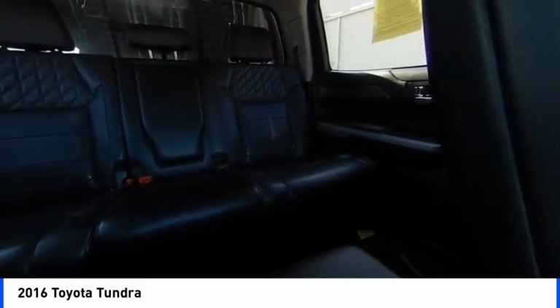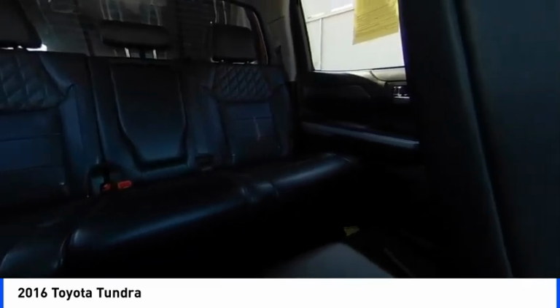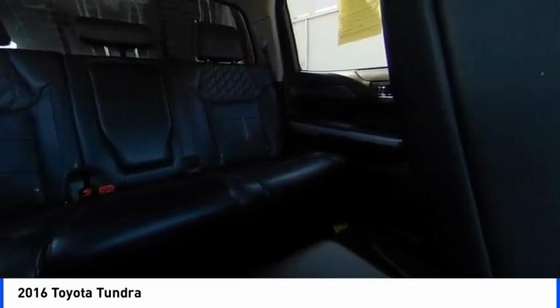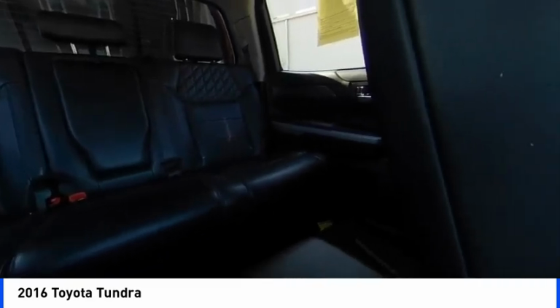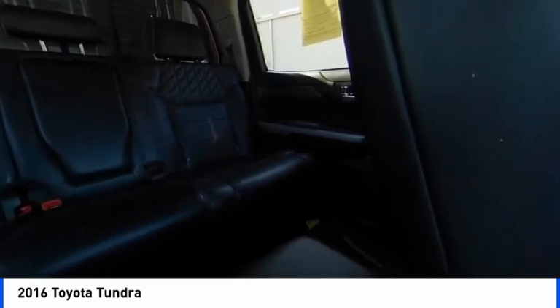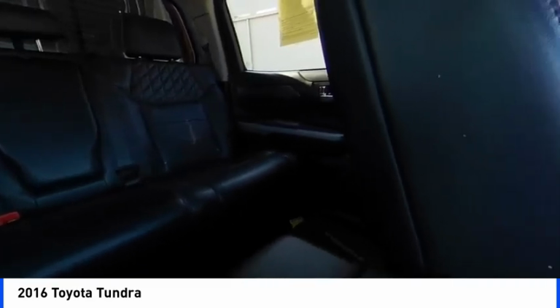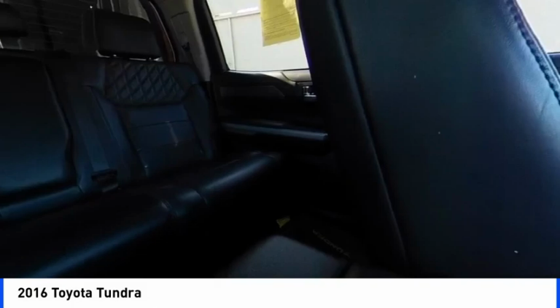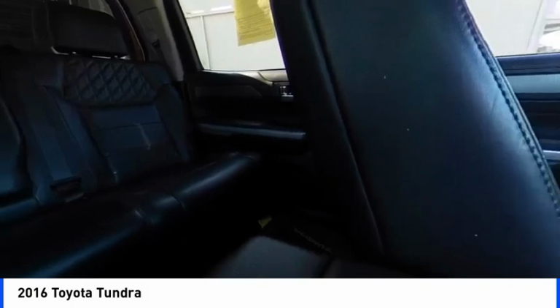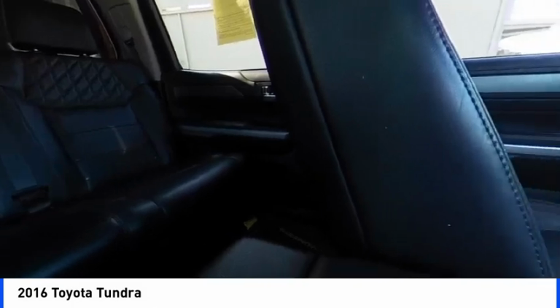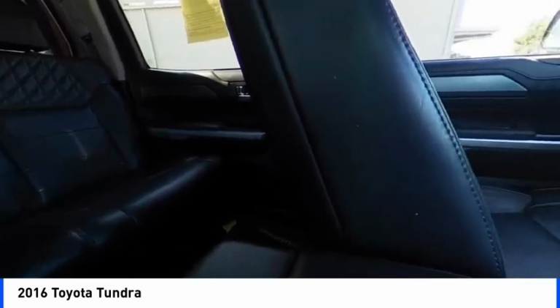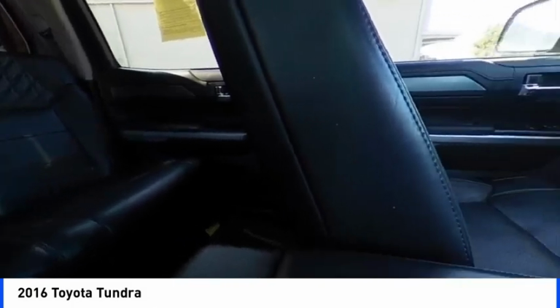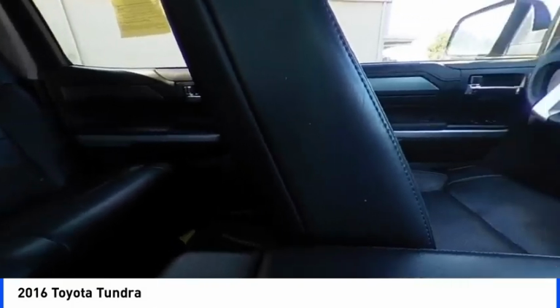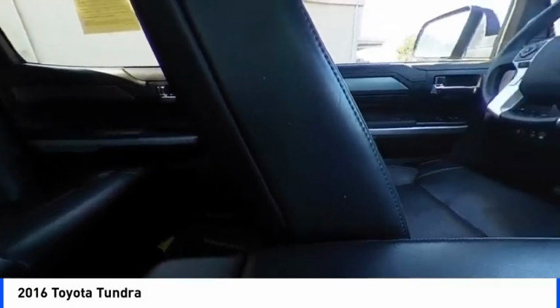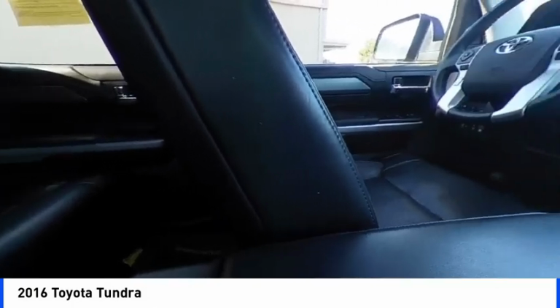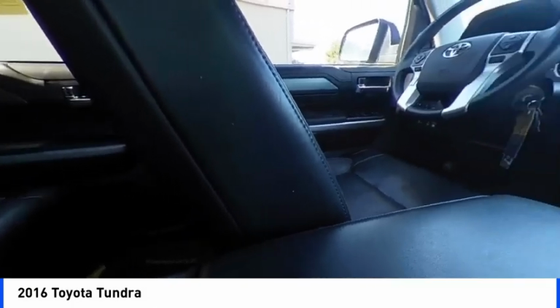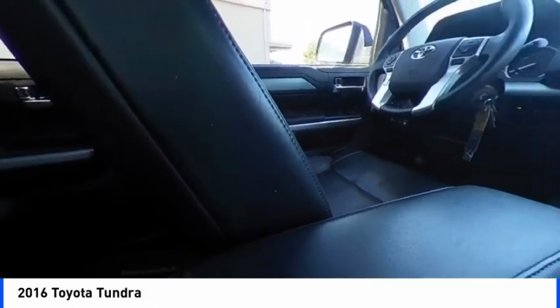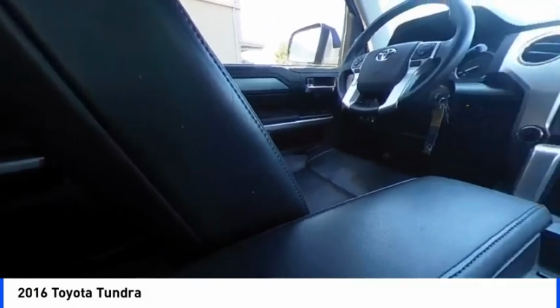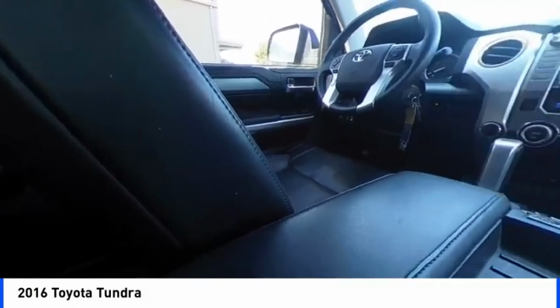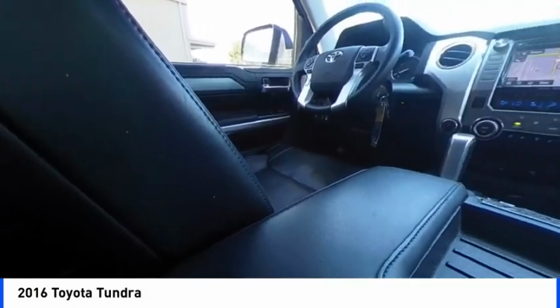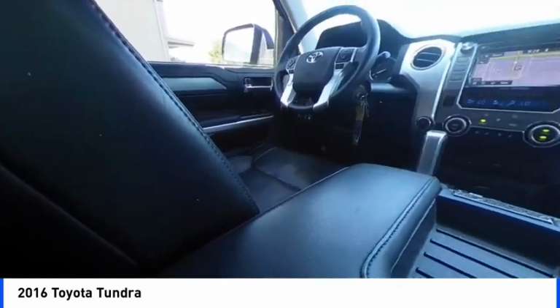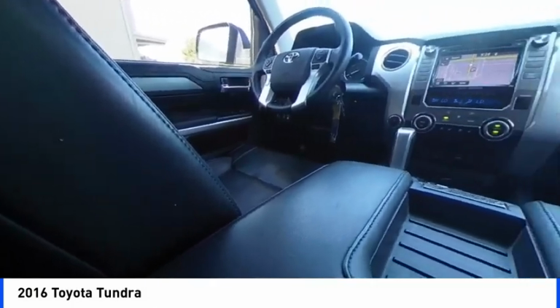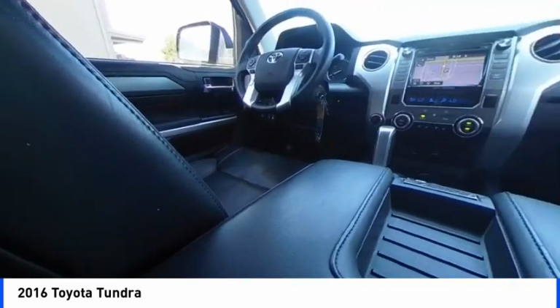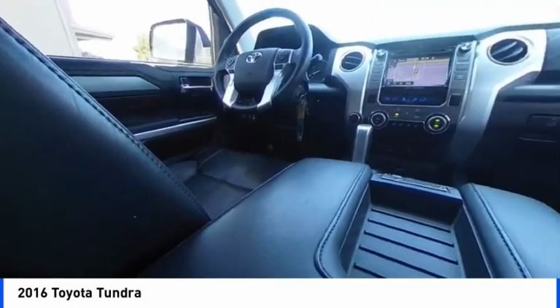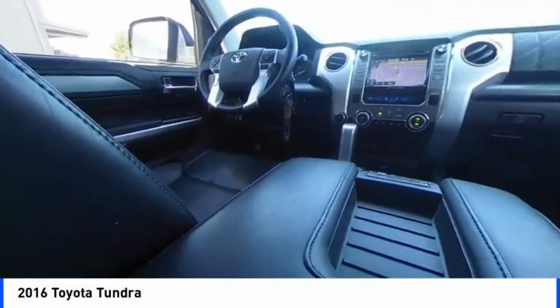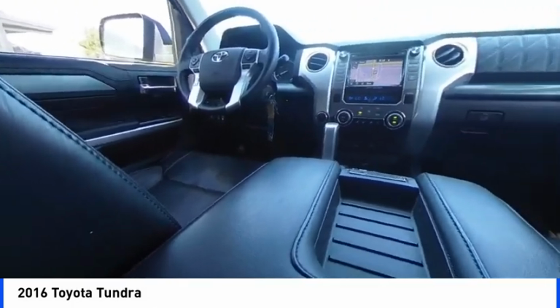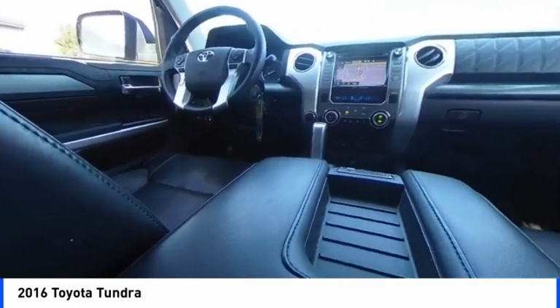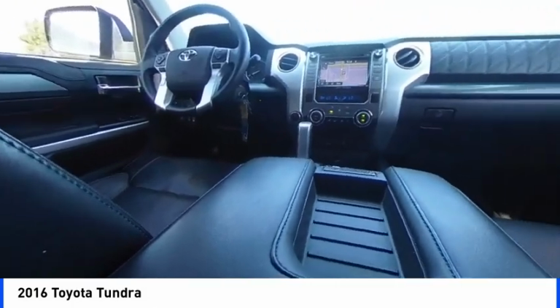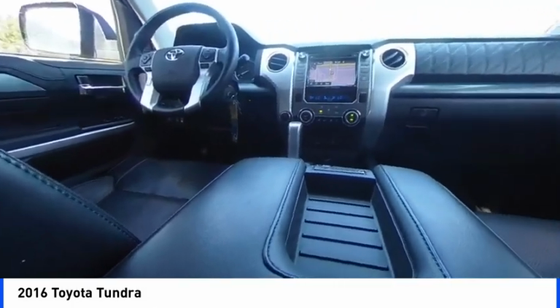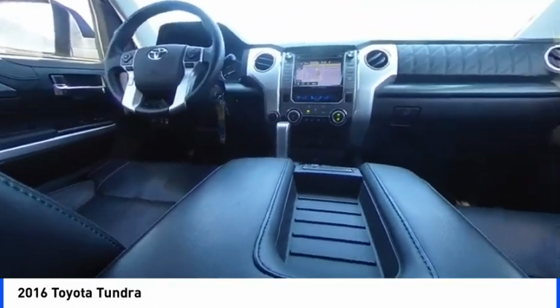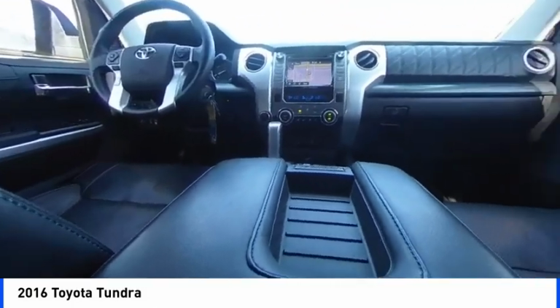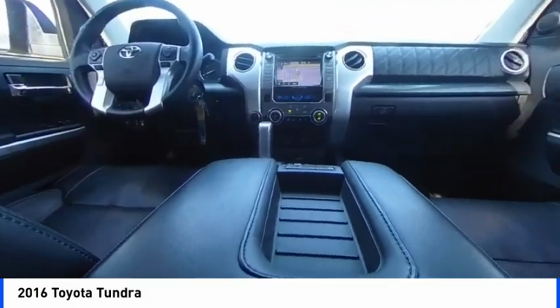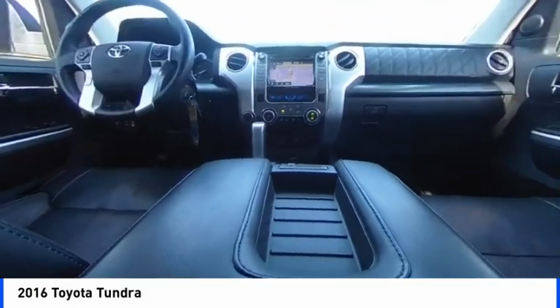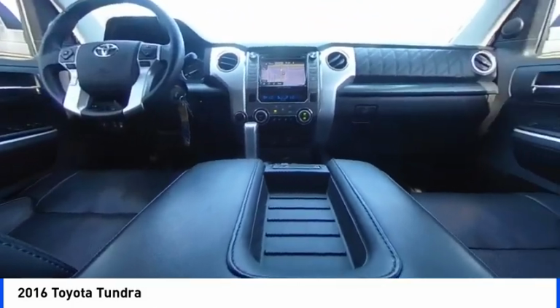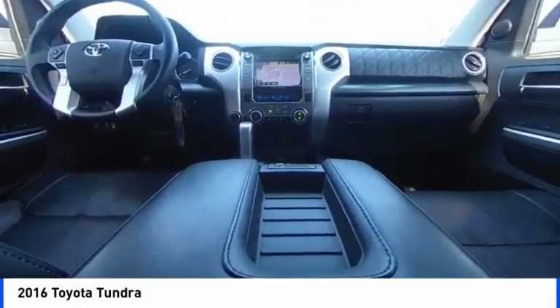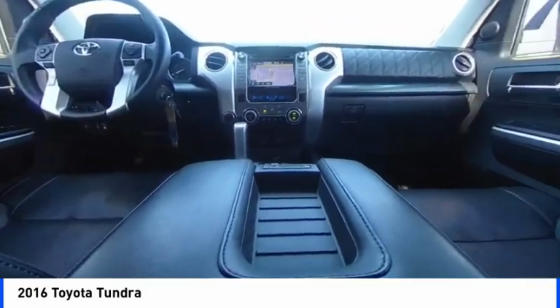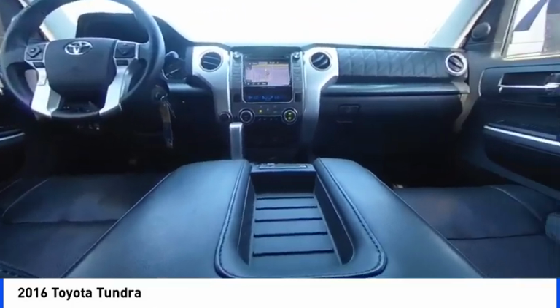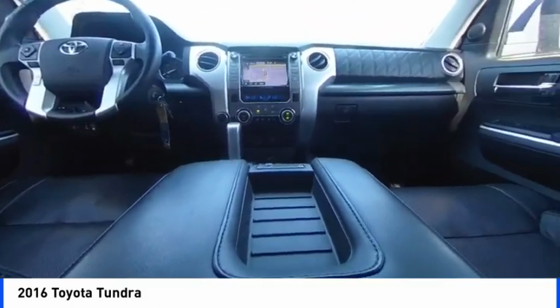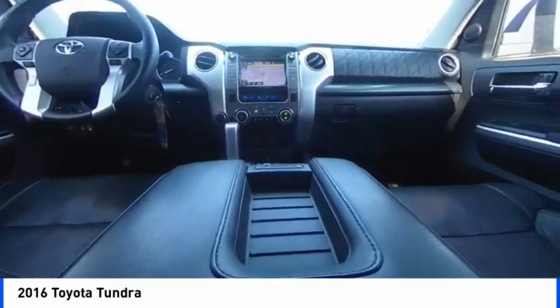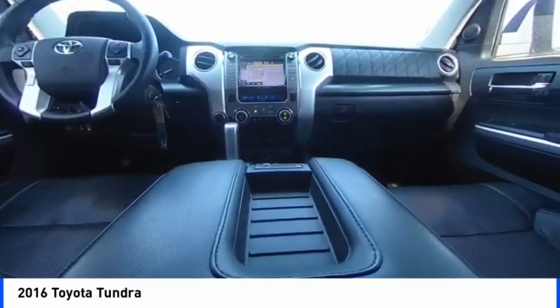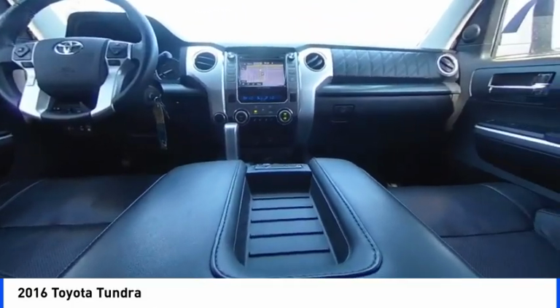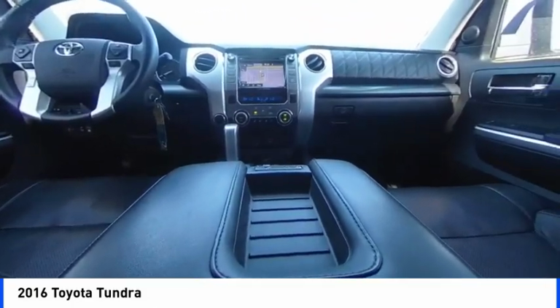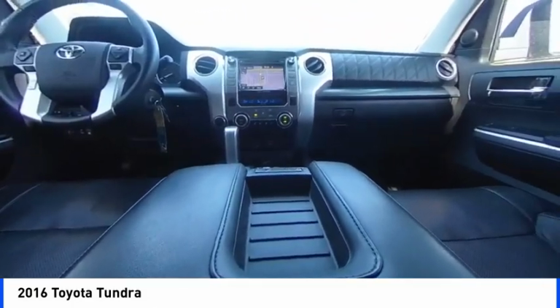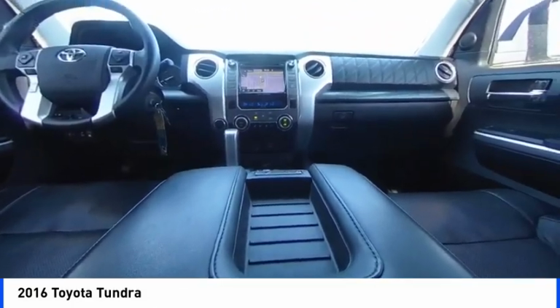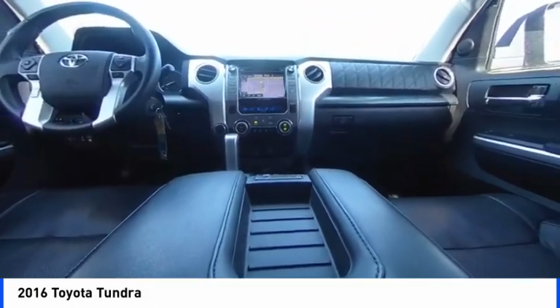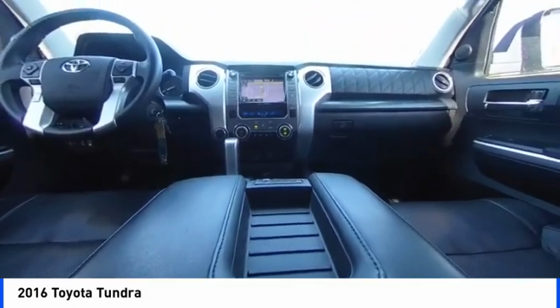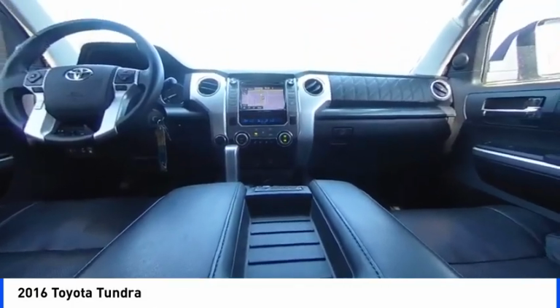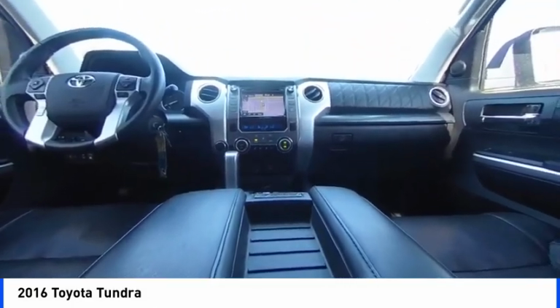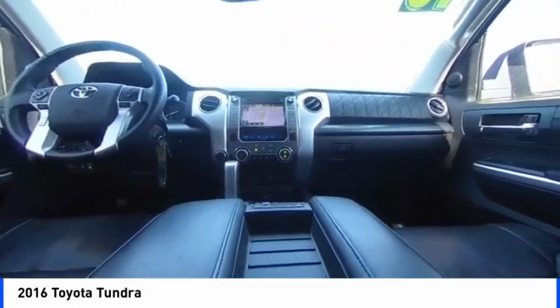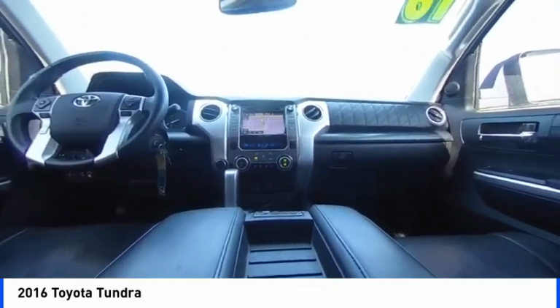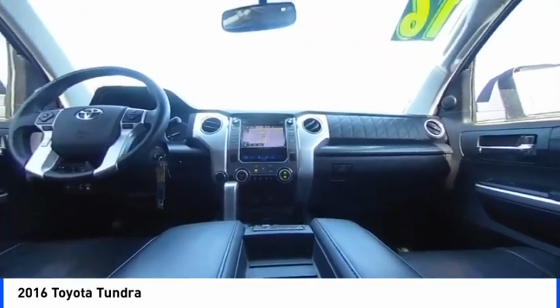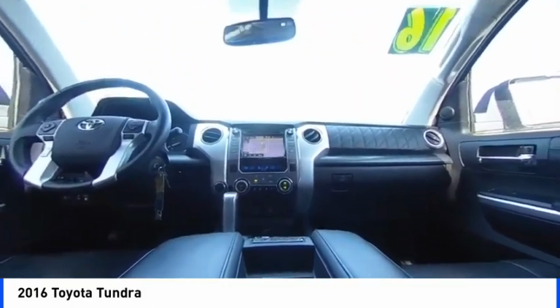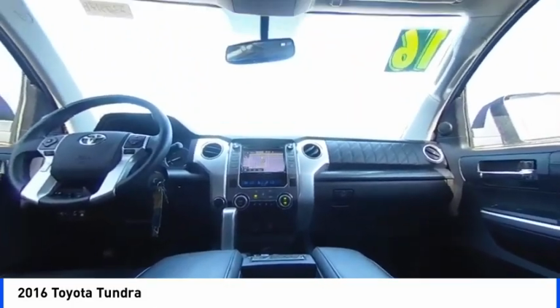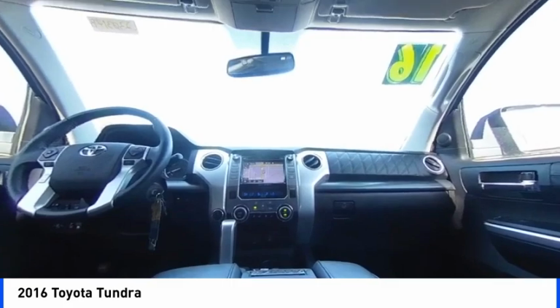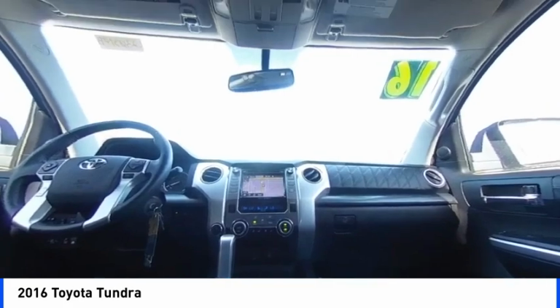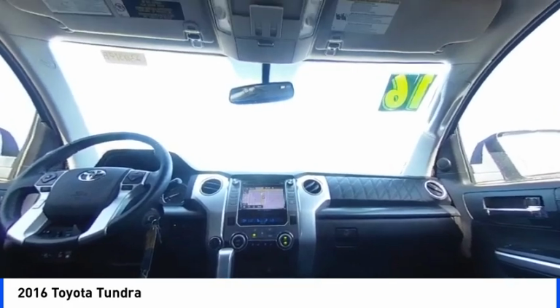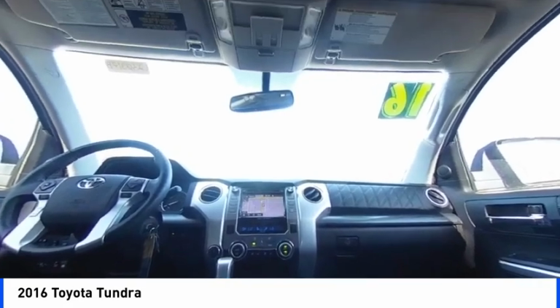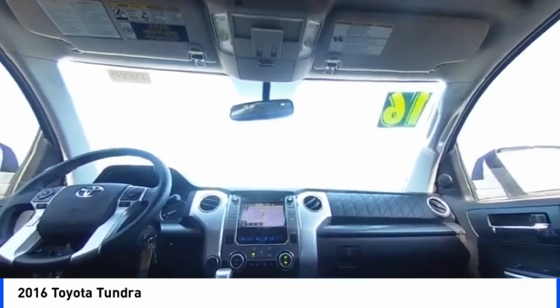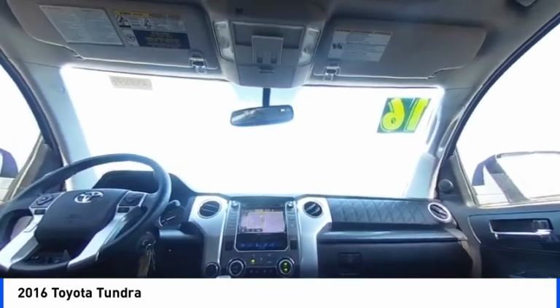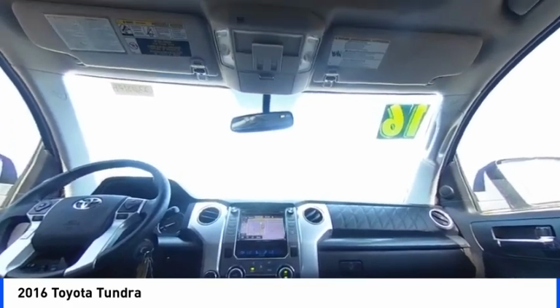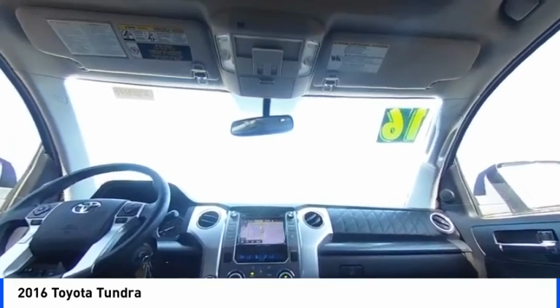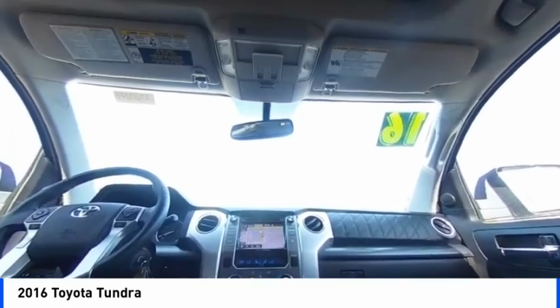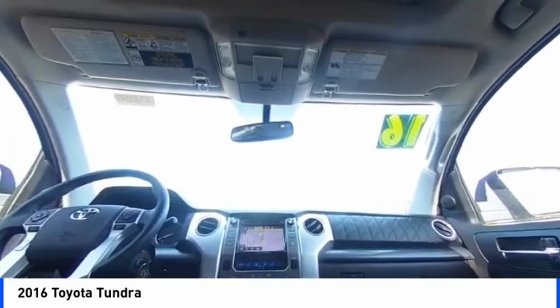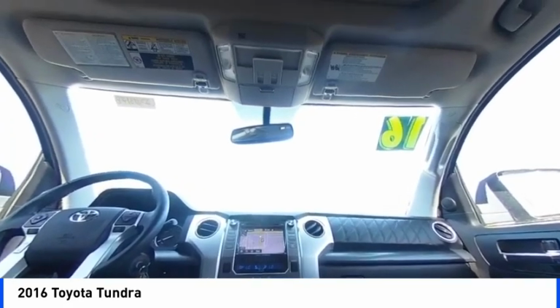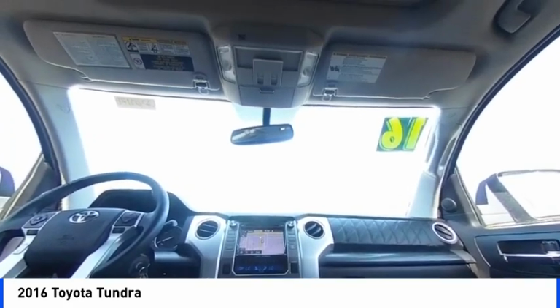Four wheel disc brakes, rear window defroster. This isn't just a vehicle, it's an experience. So stop in for a test drive today.